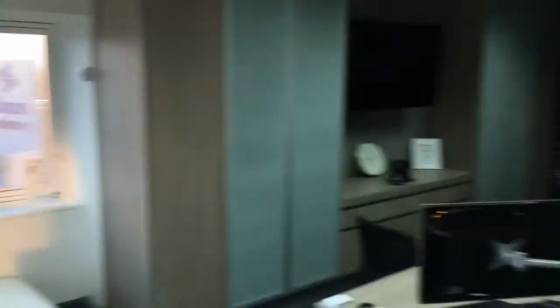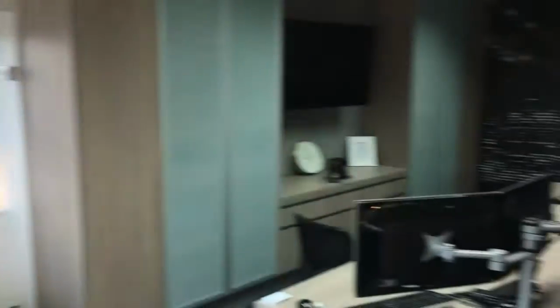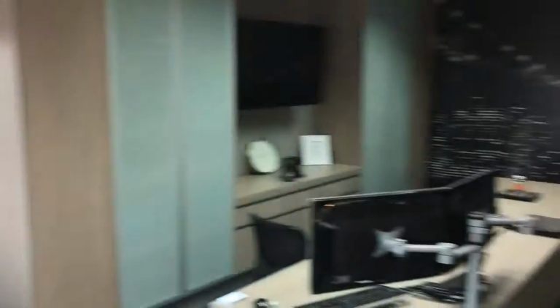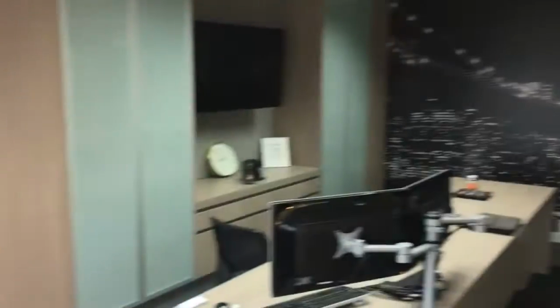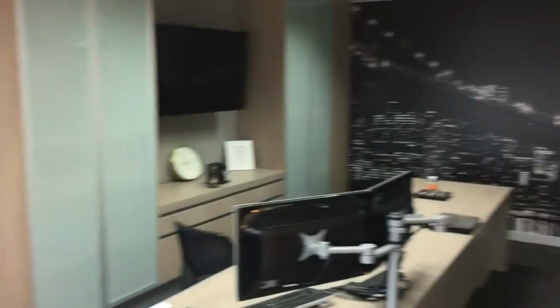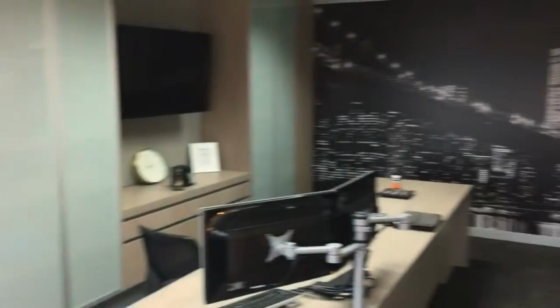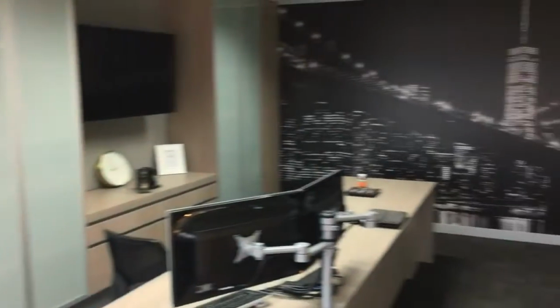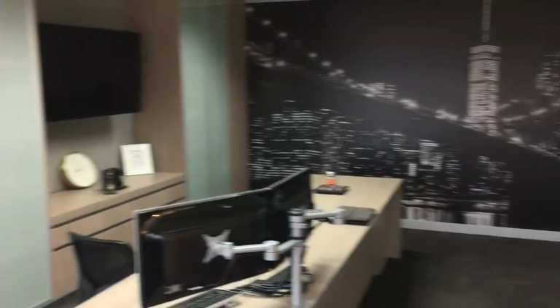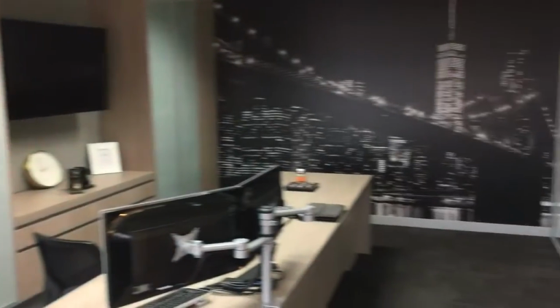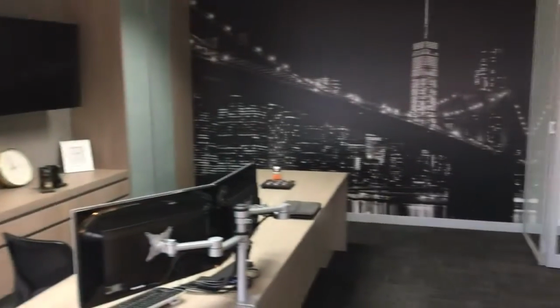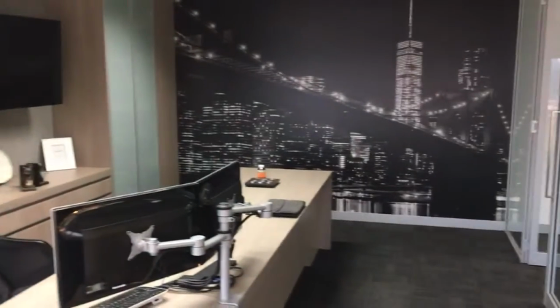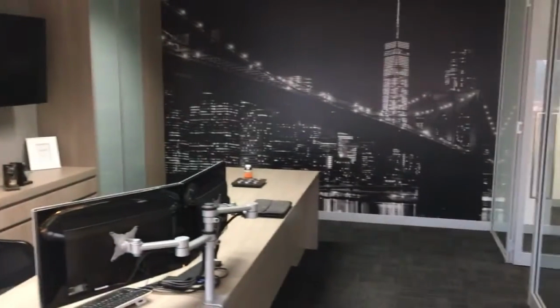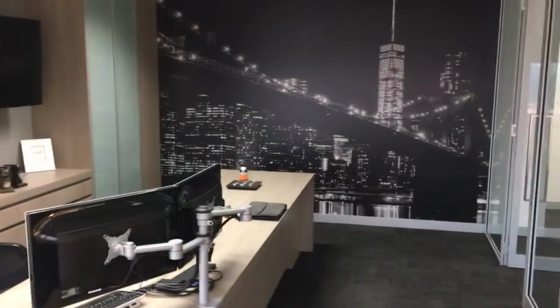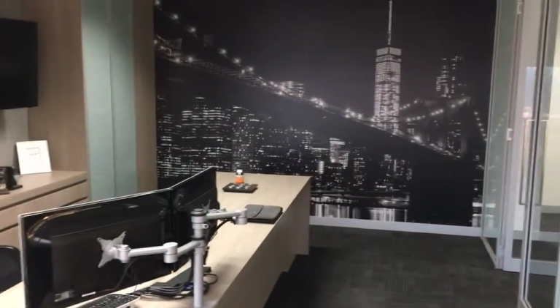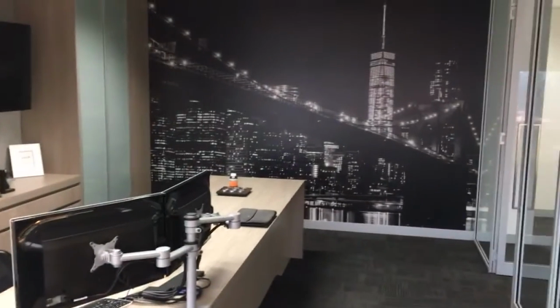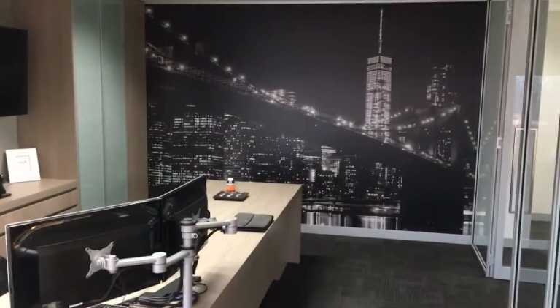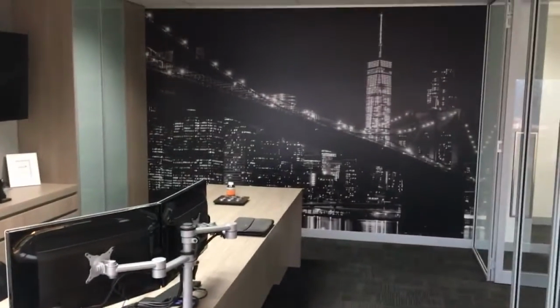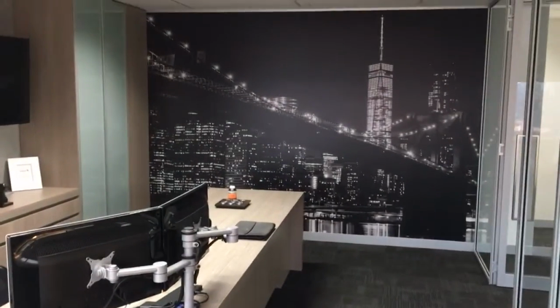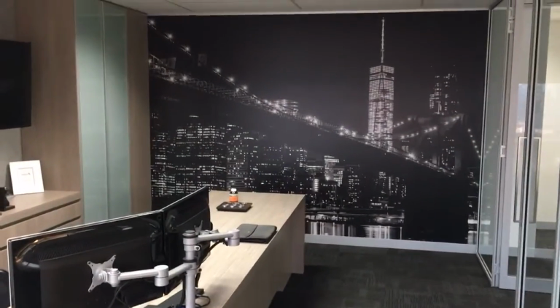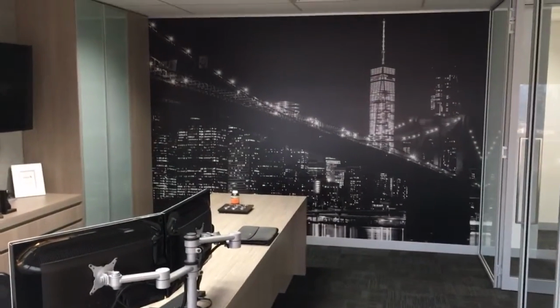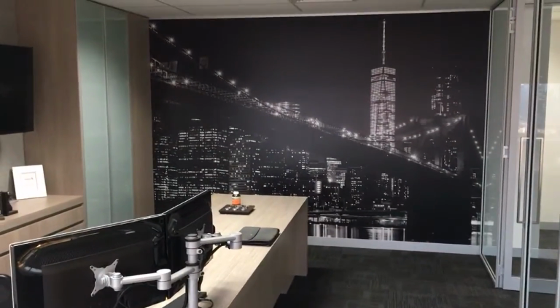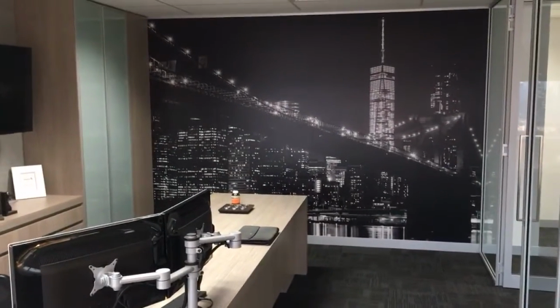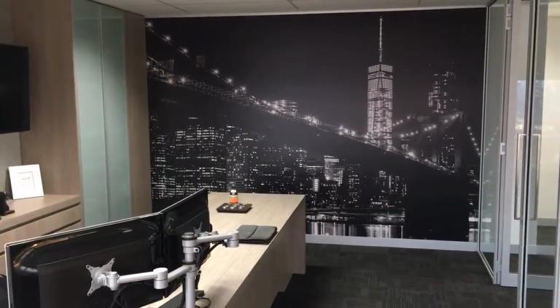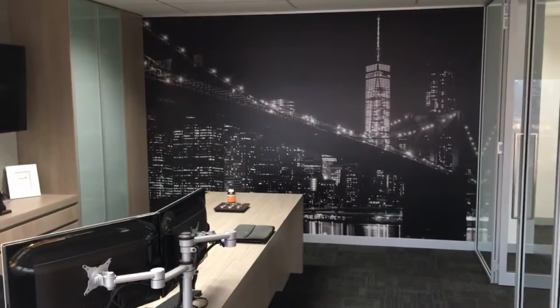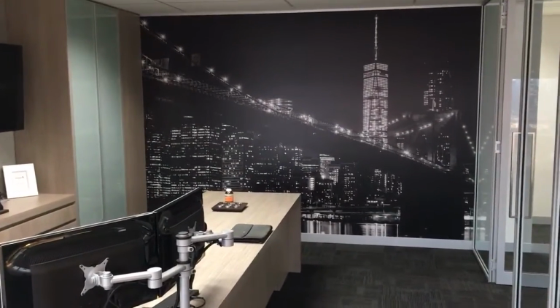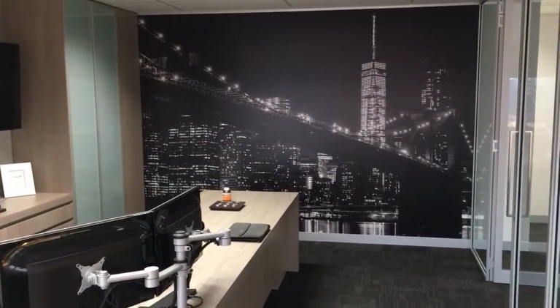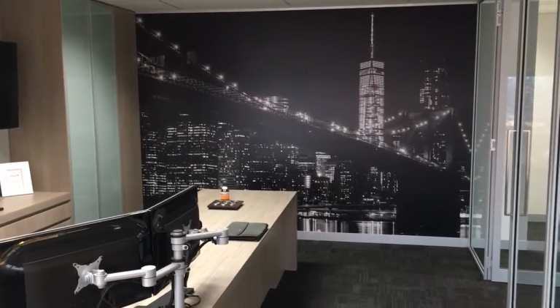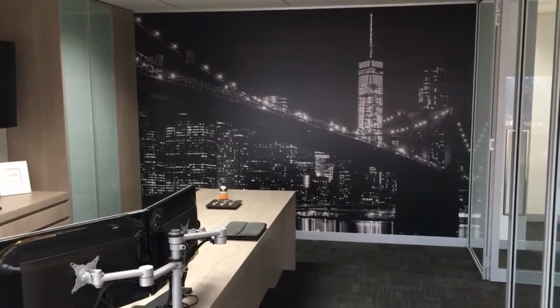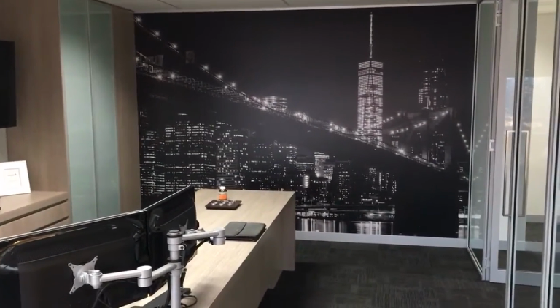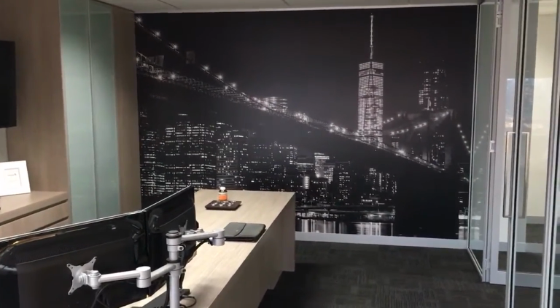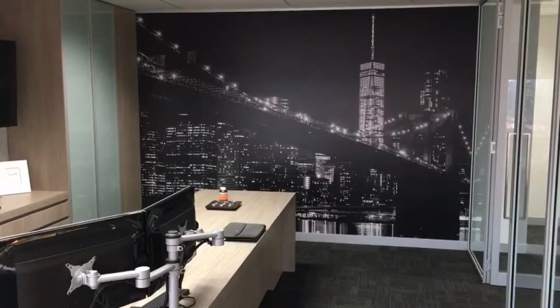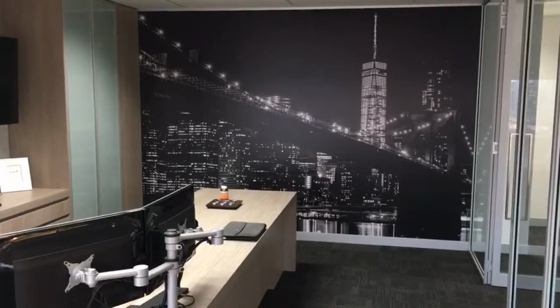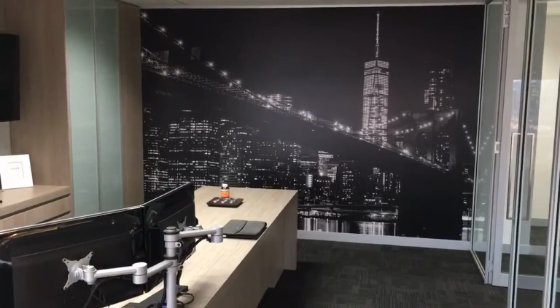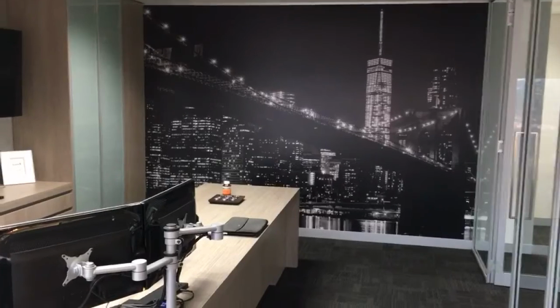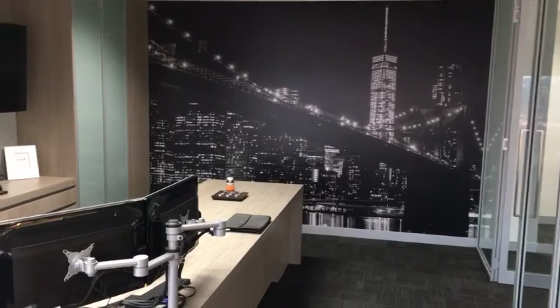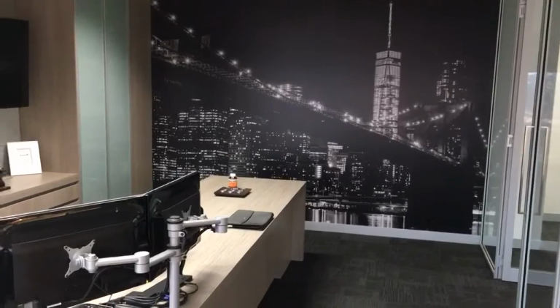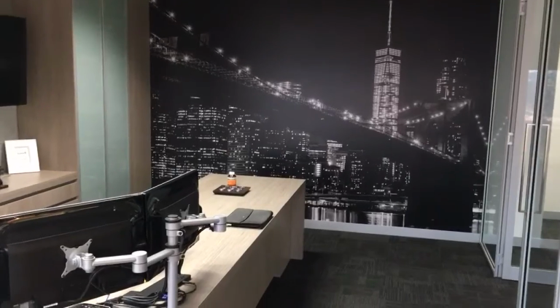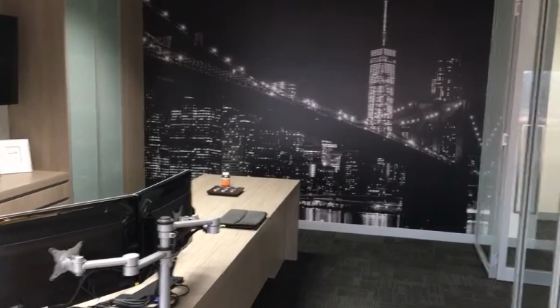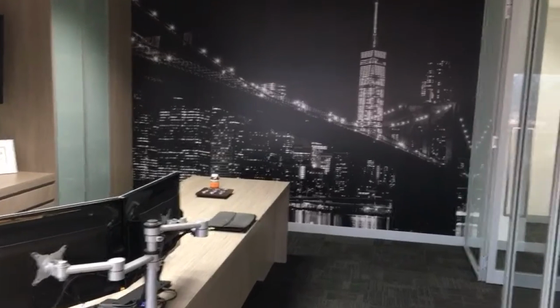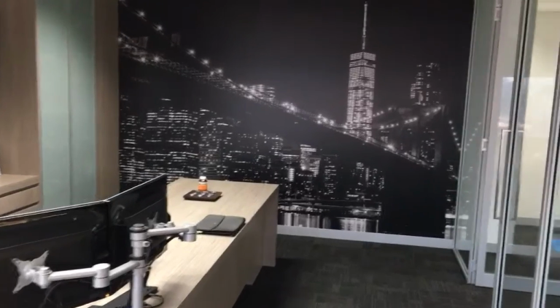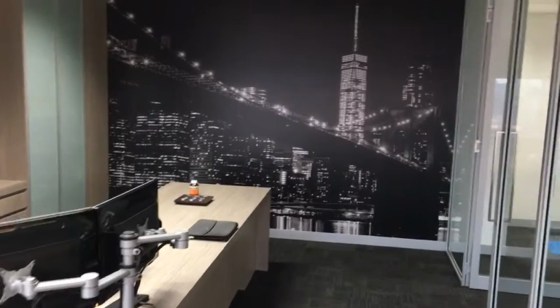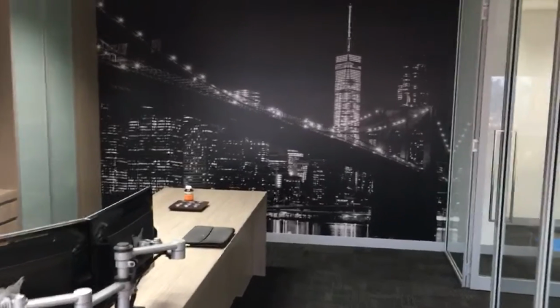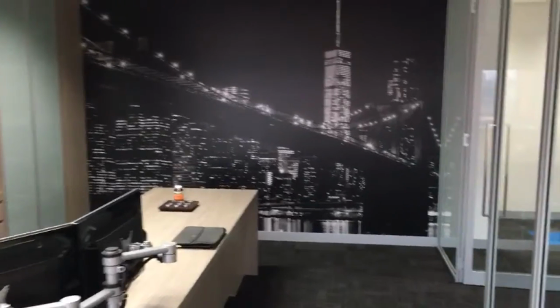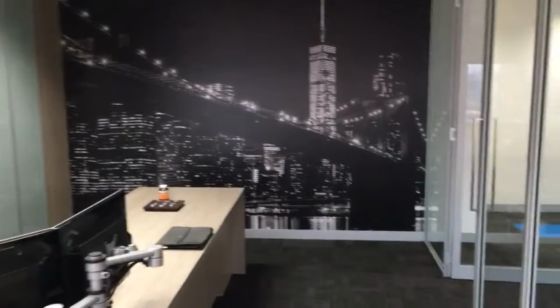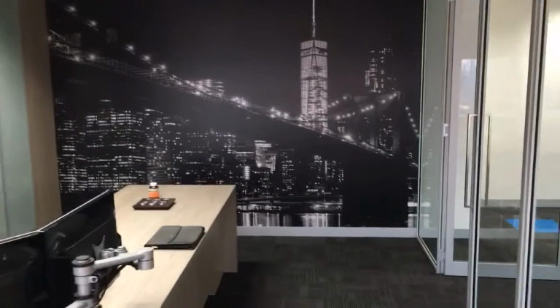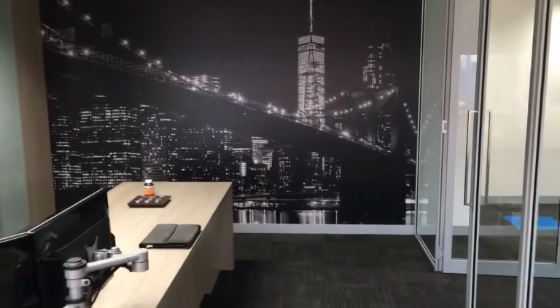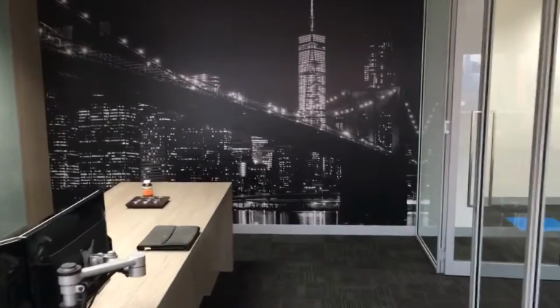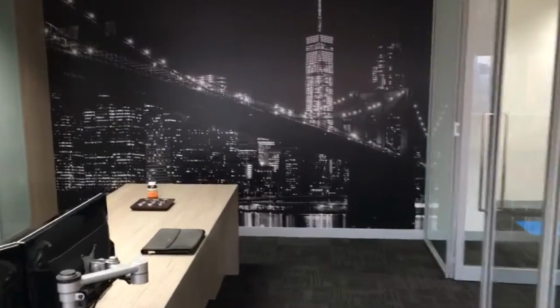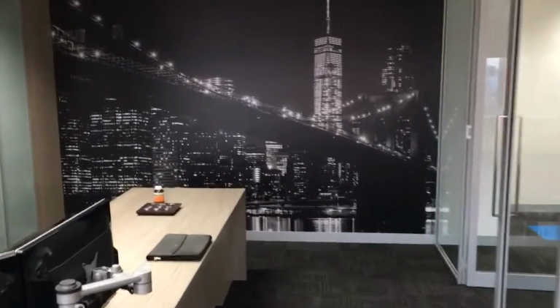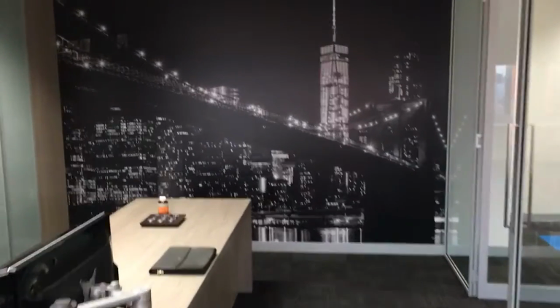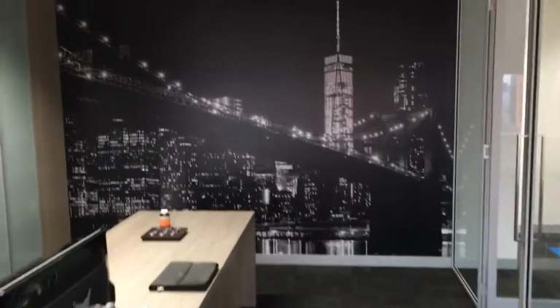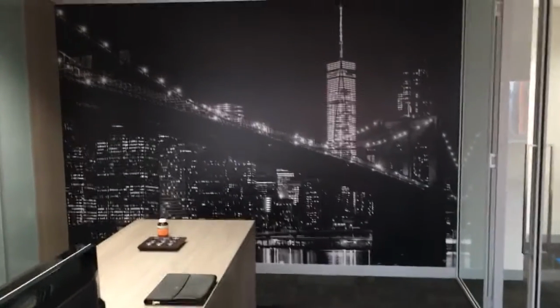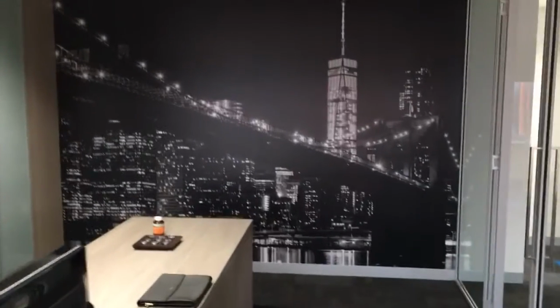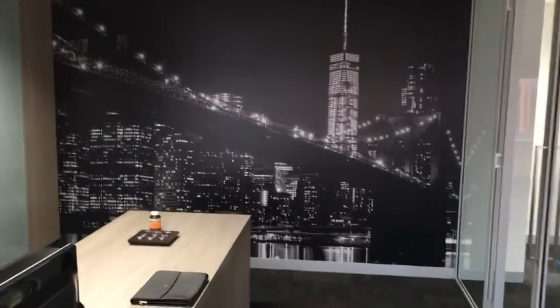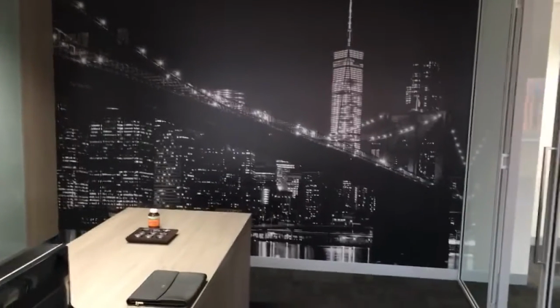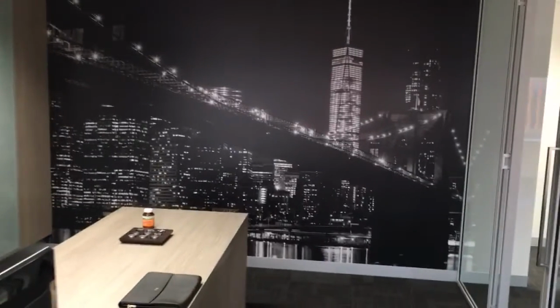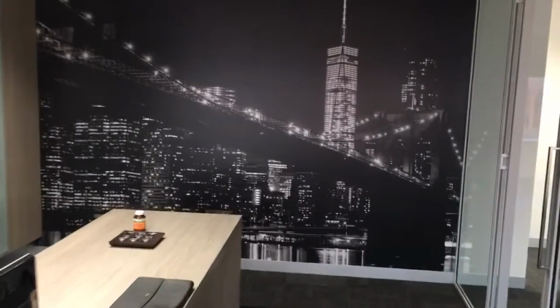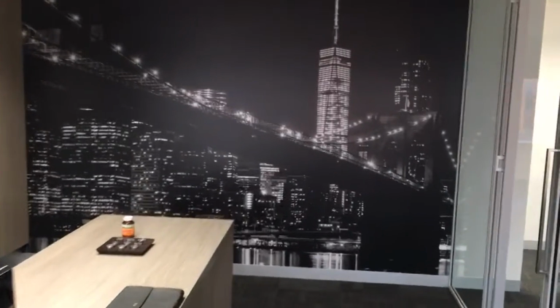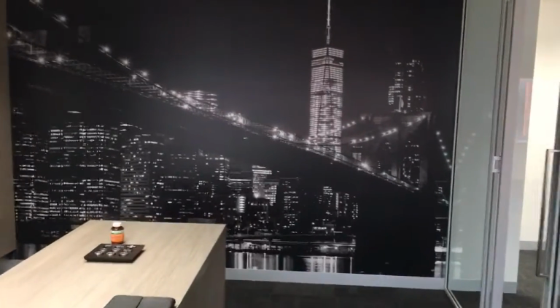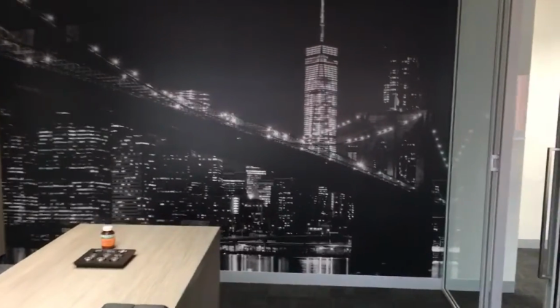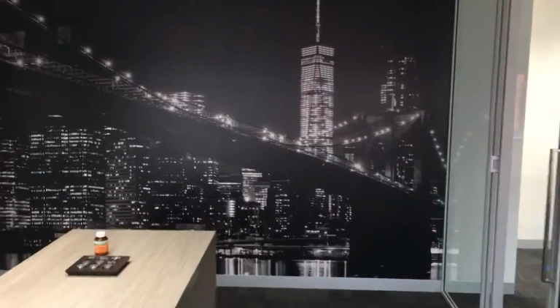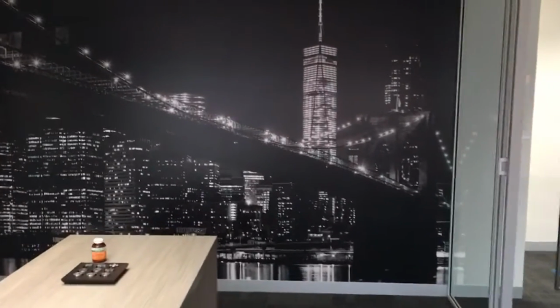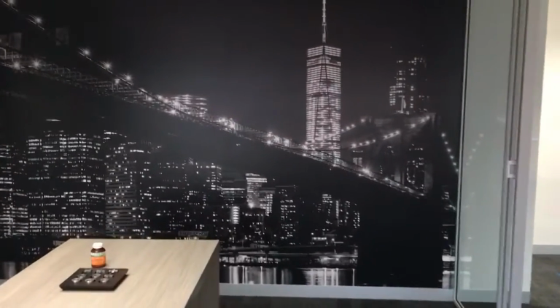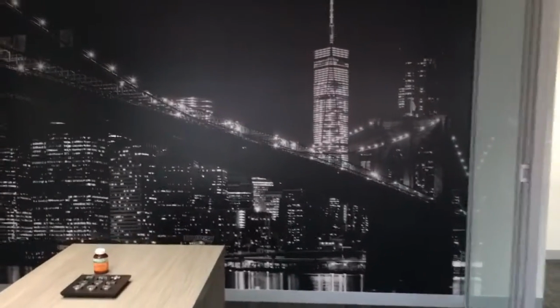Here's the other end of our meeting room — Brooklyn Bridge. Make it New York, you can make it anywhere.